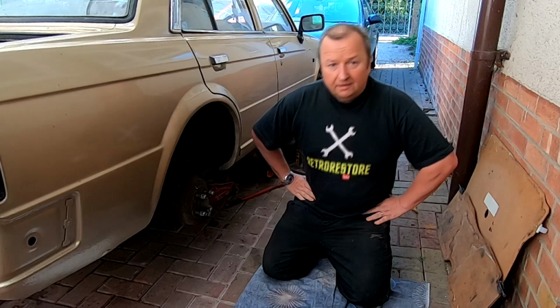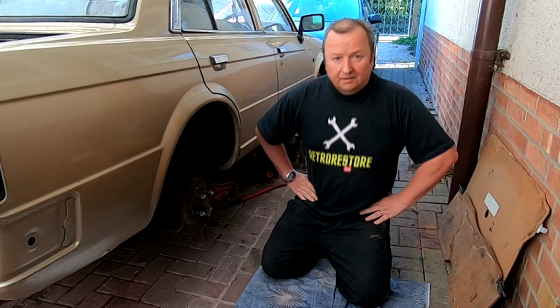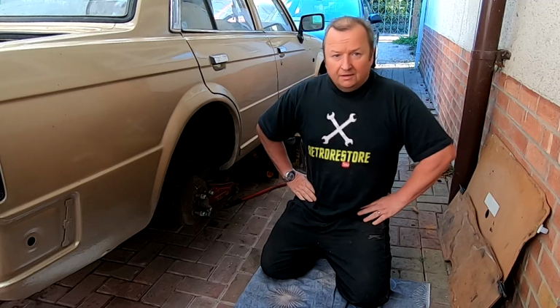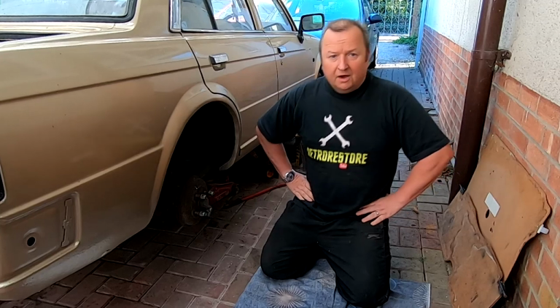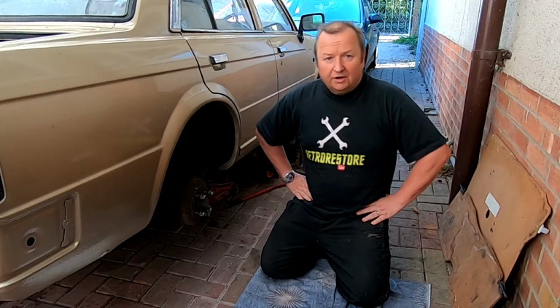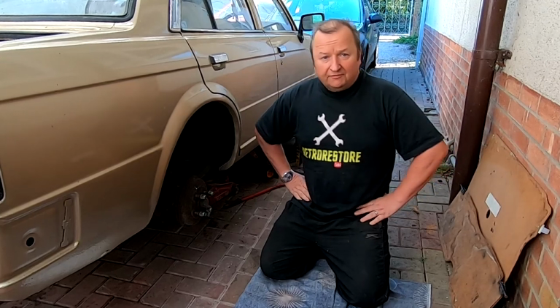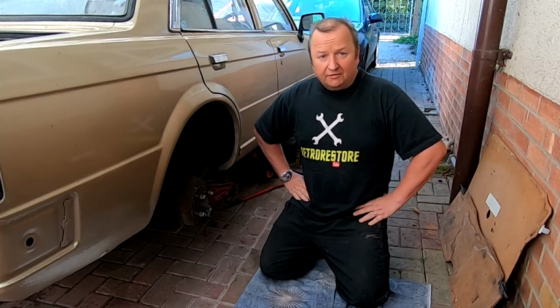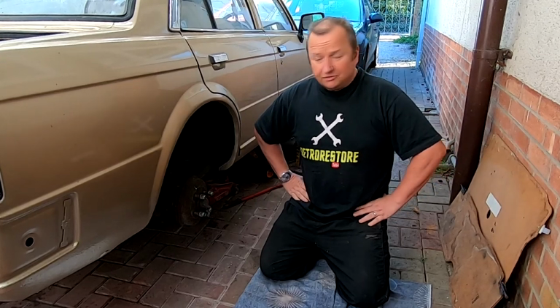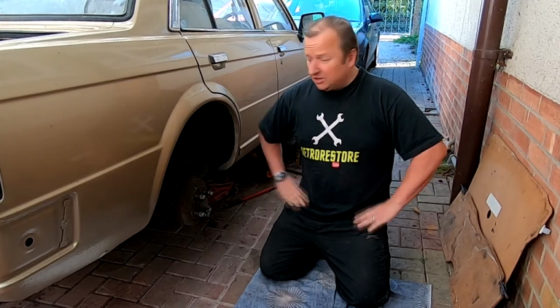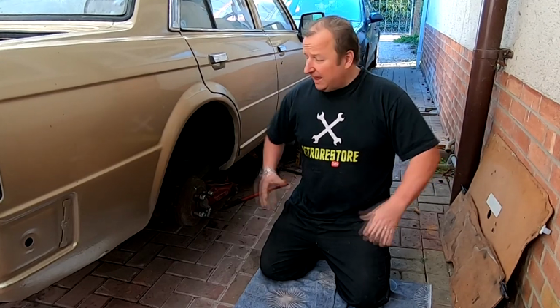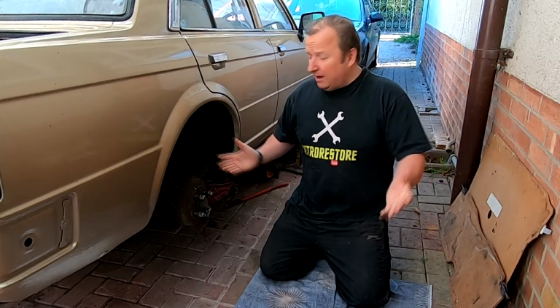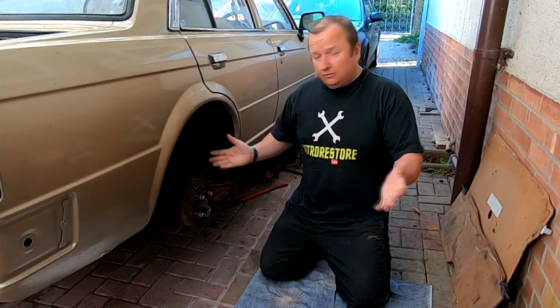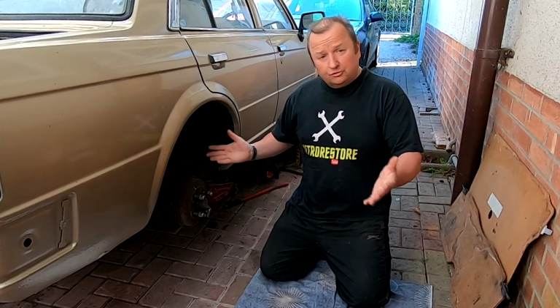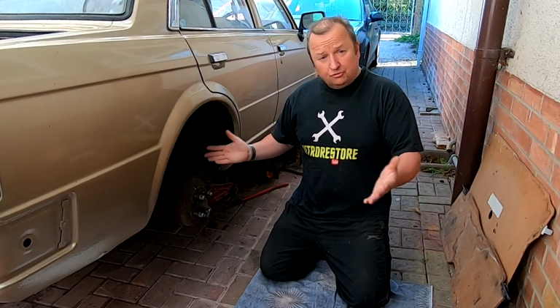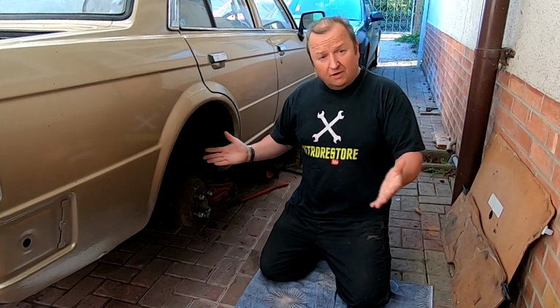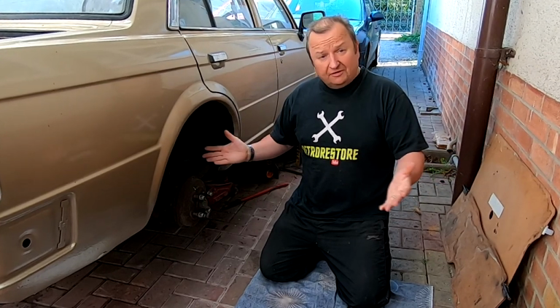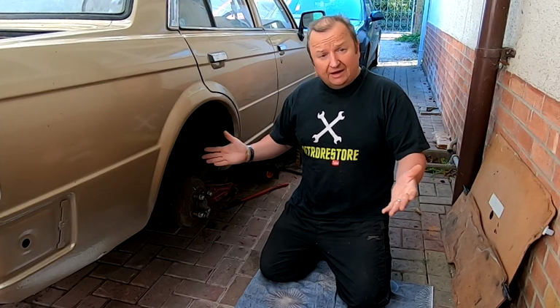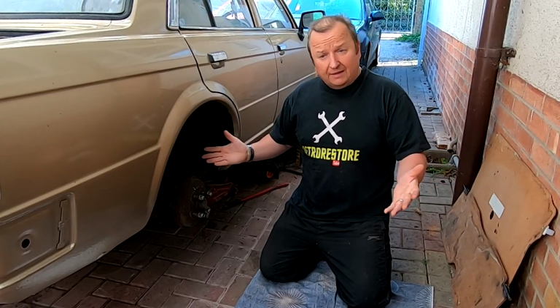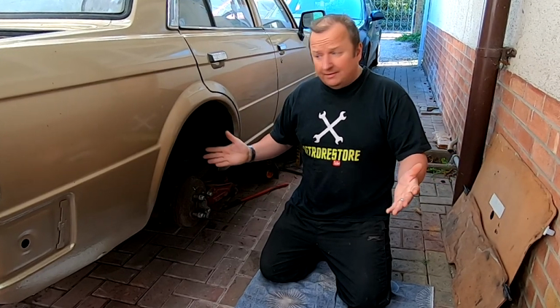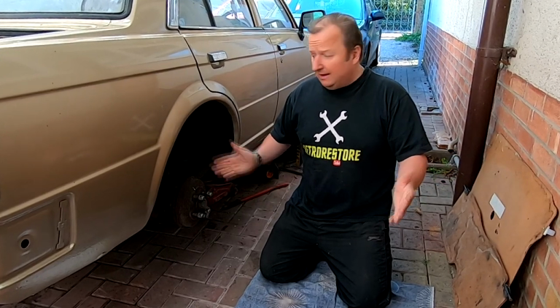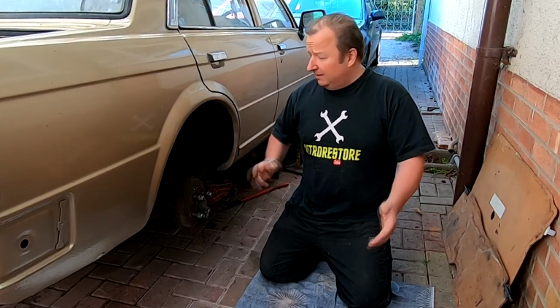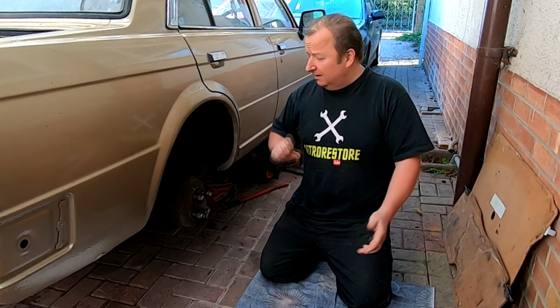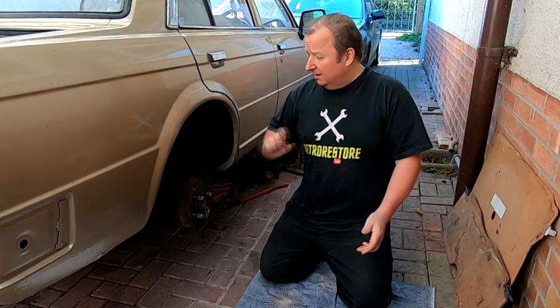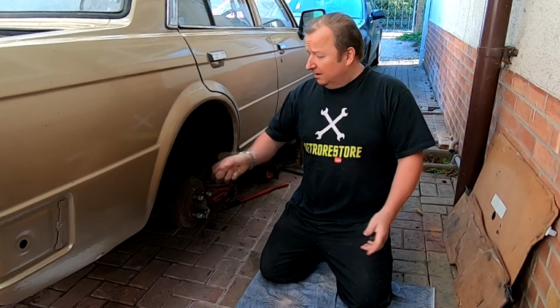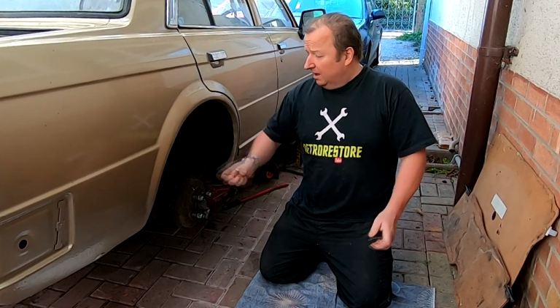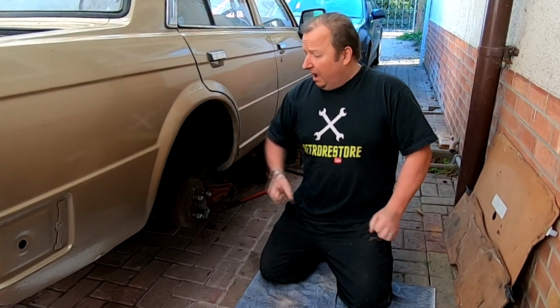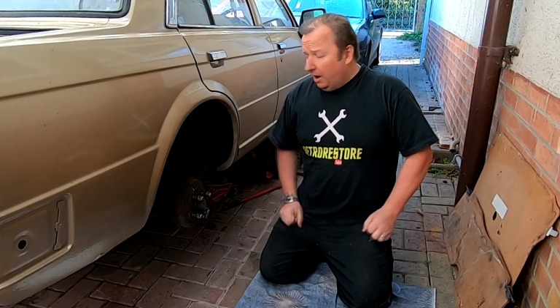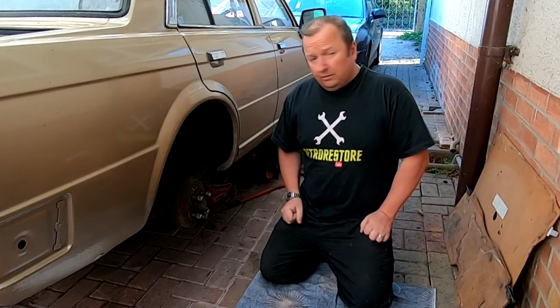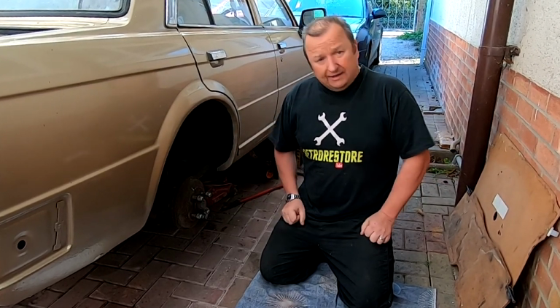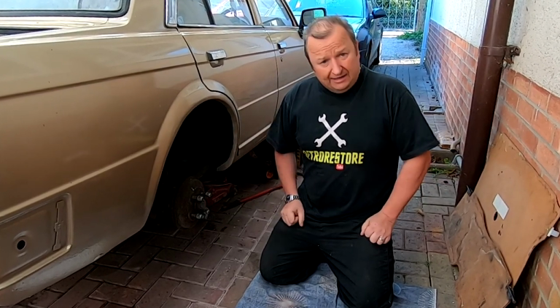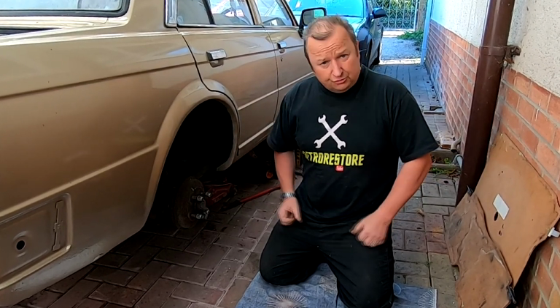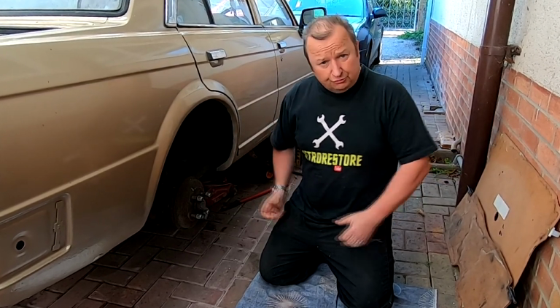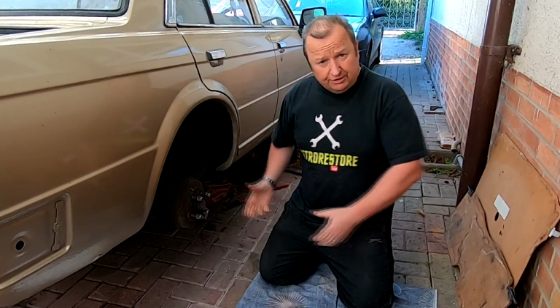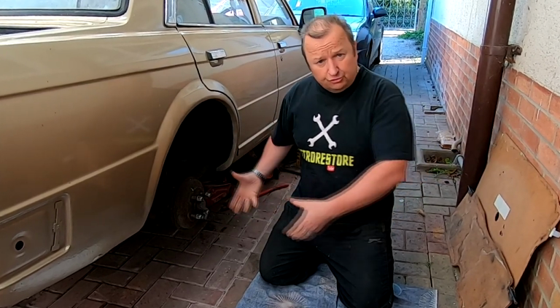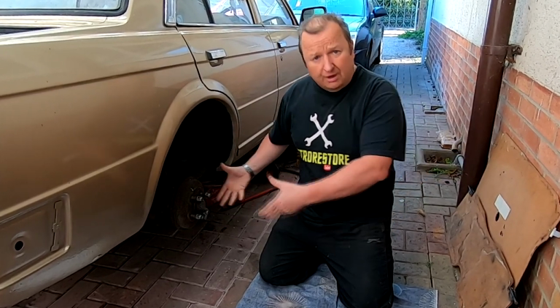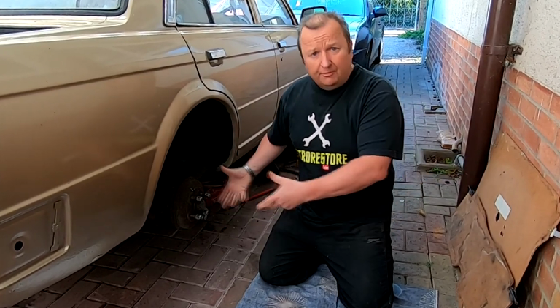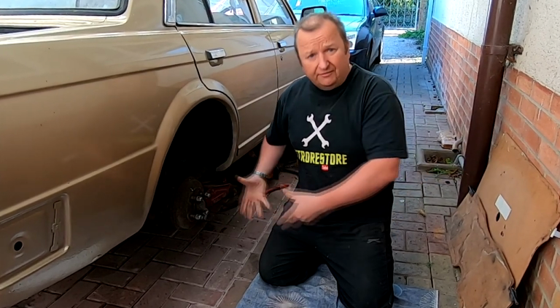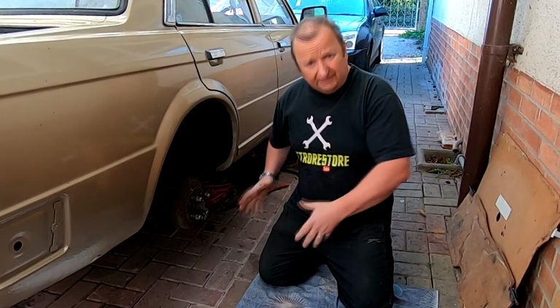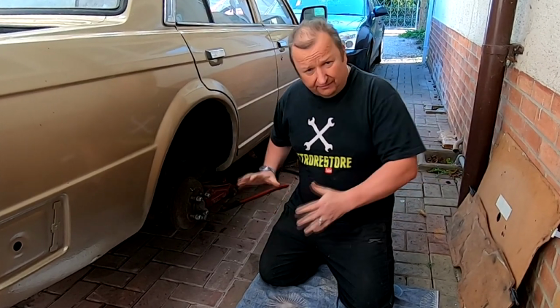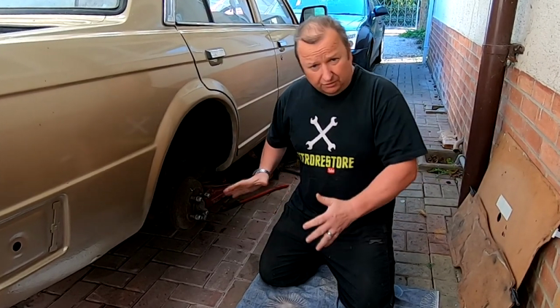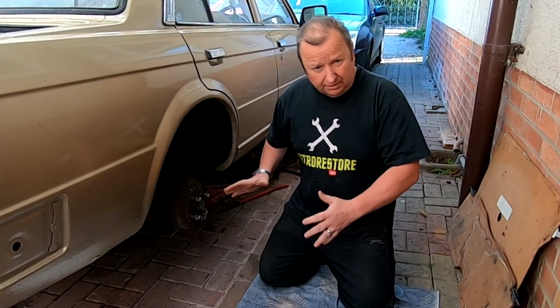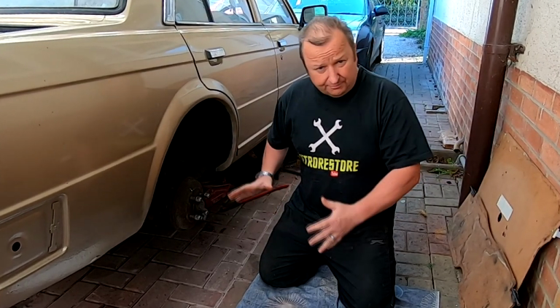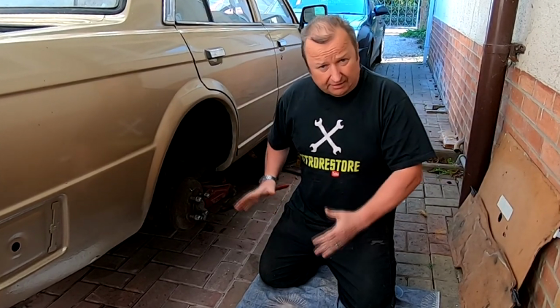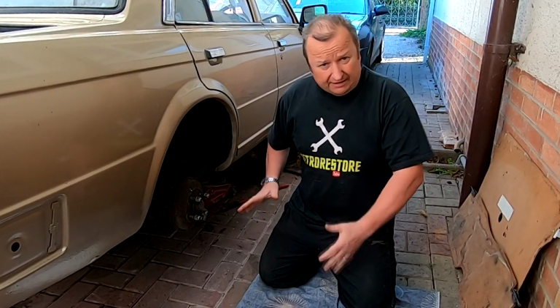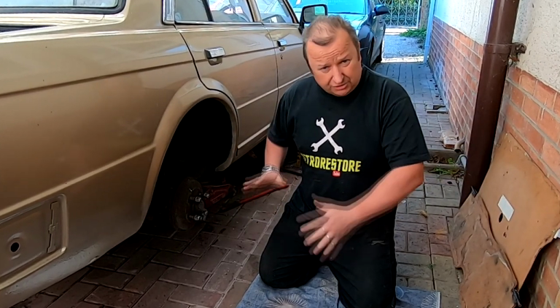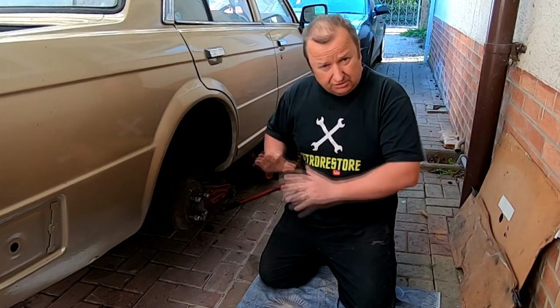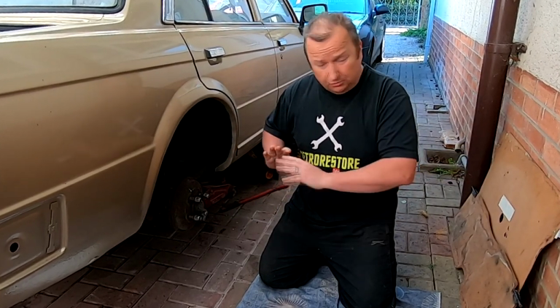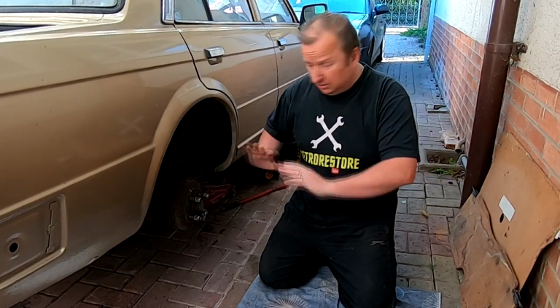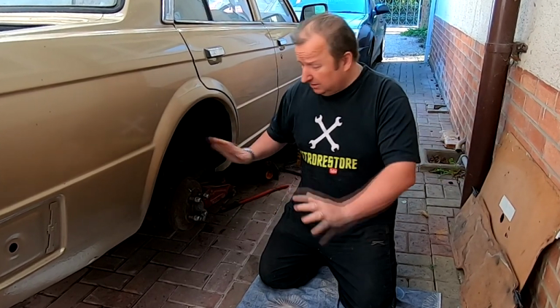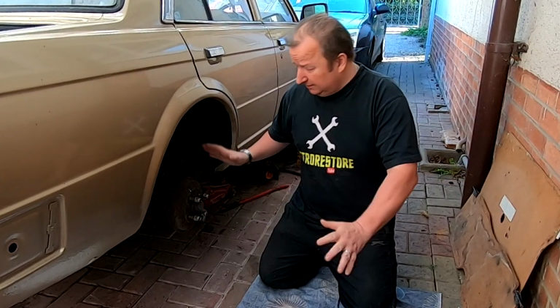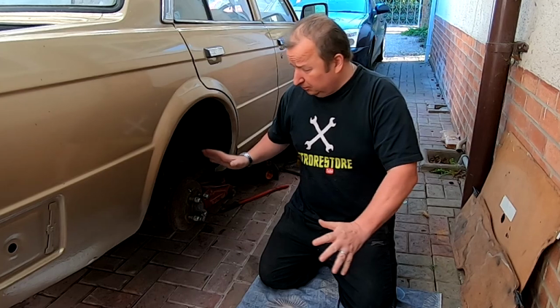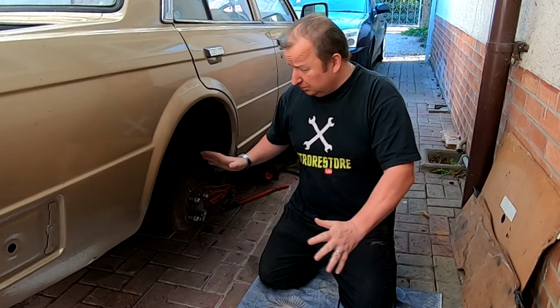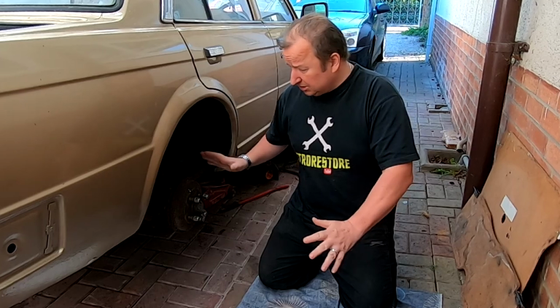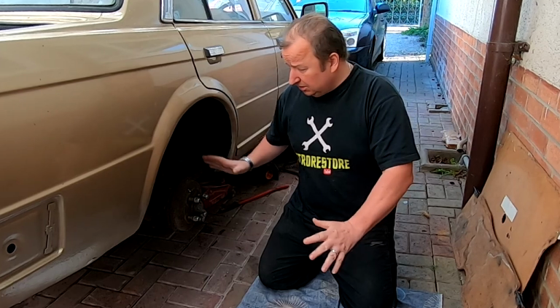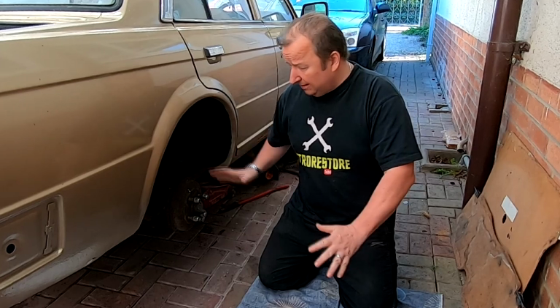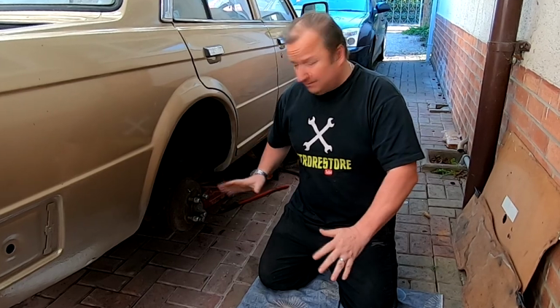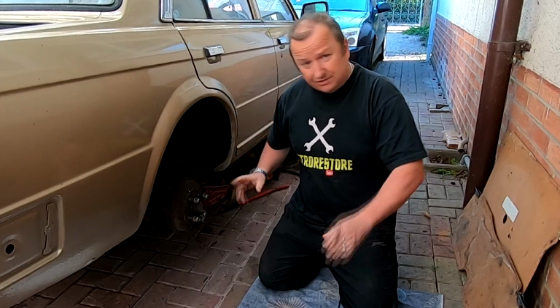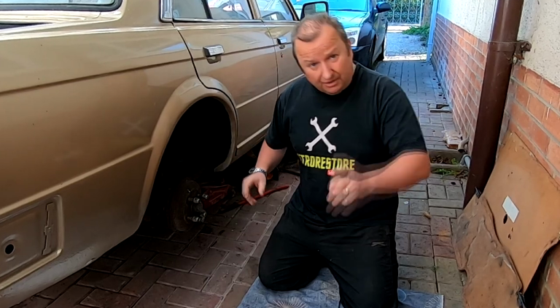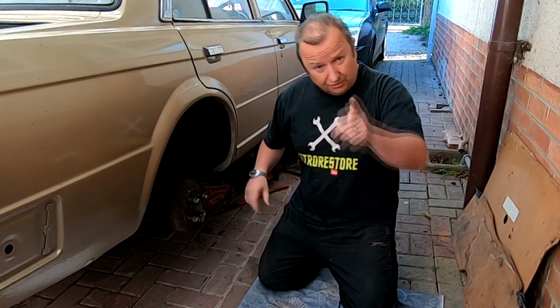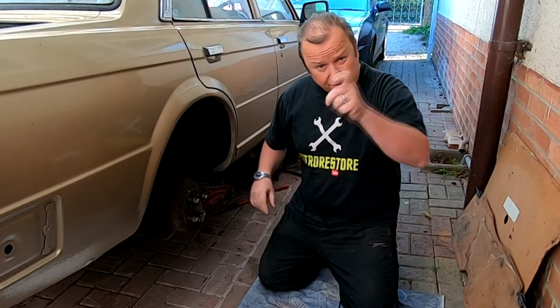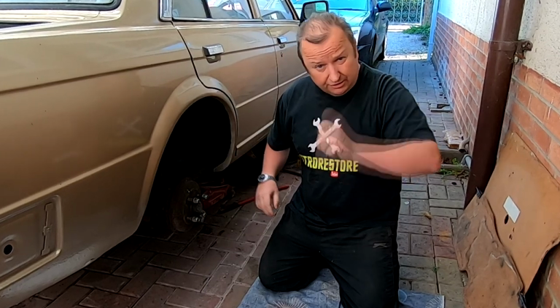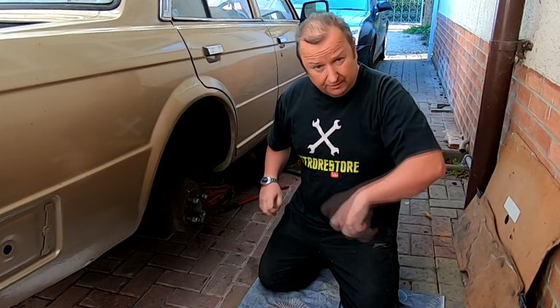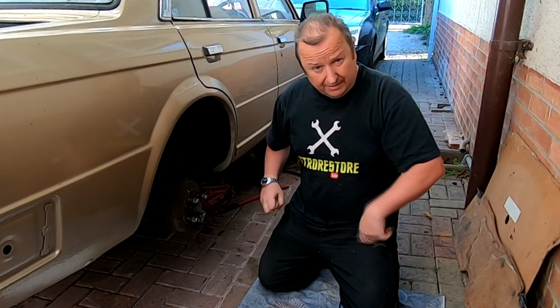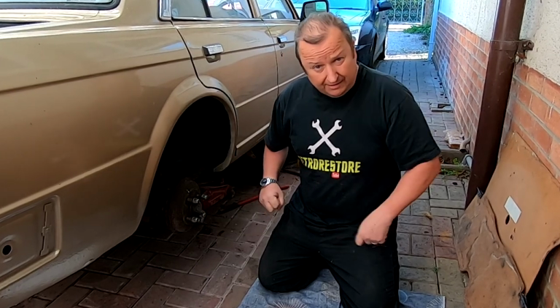Hi folks, out on the Triumph Acclaim again. I want to get this rear drum off and have a look at the brakes because I want to clean all this lot up, so I'll see you in a minute.